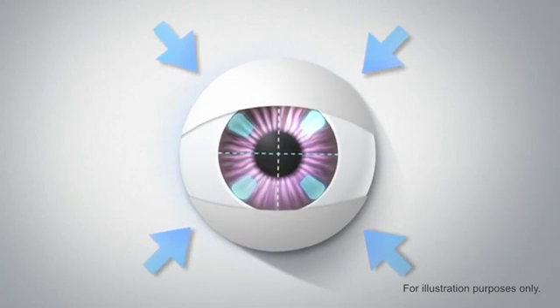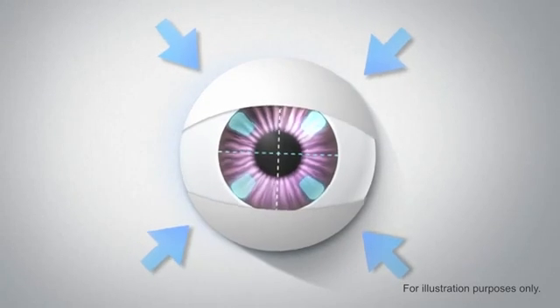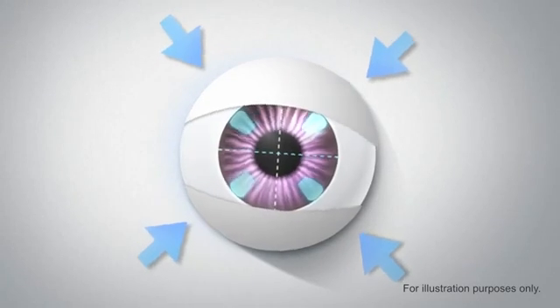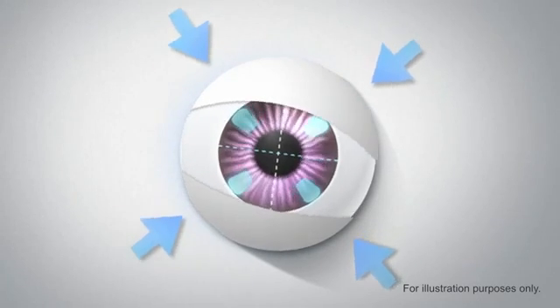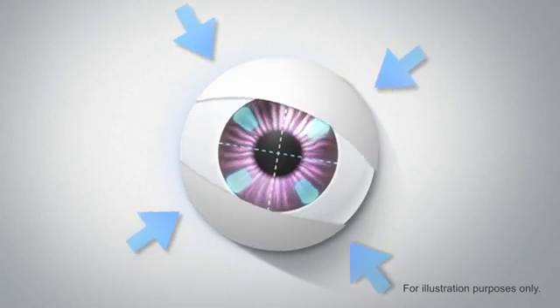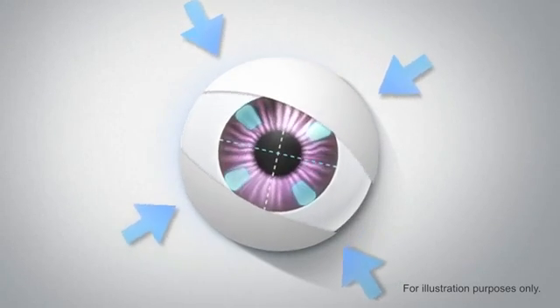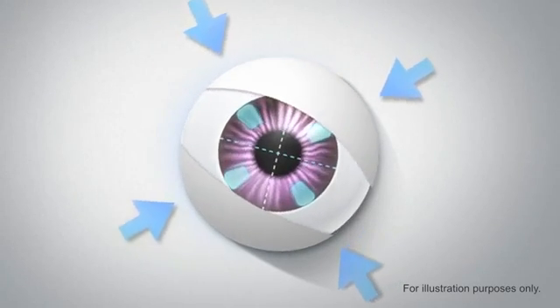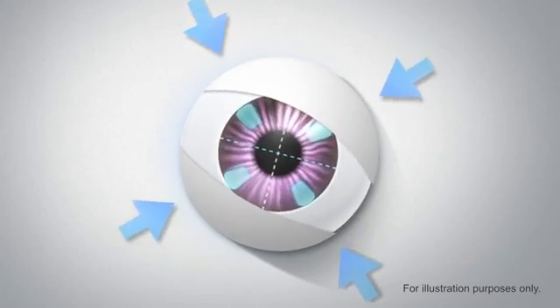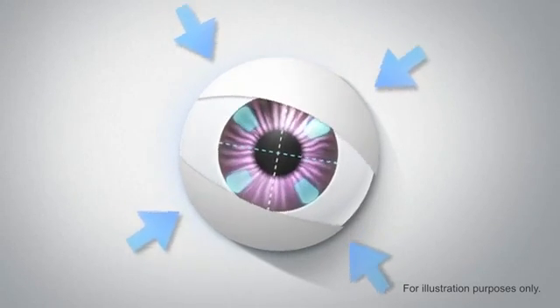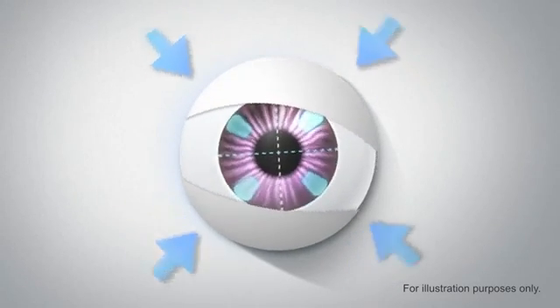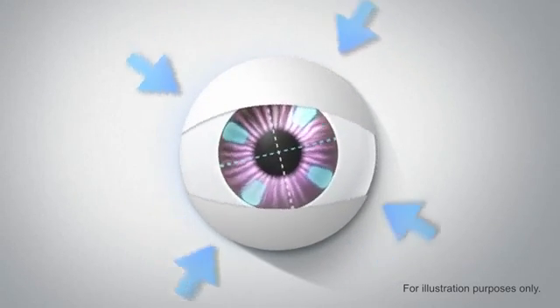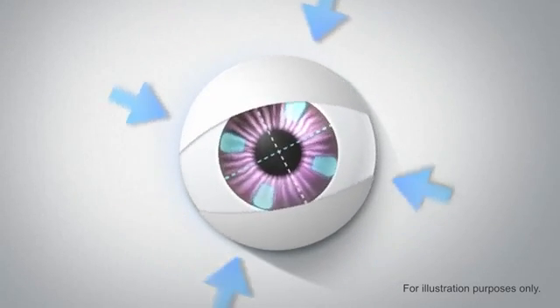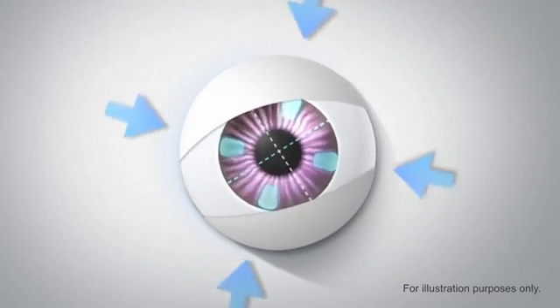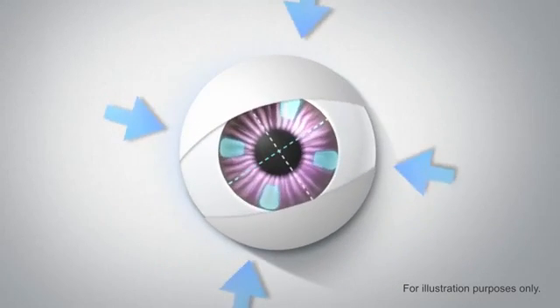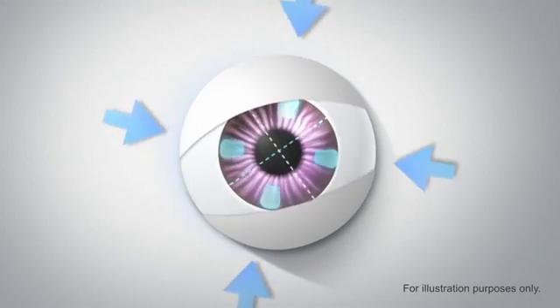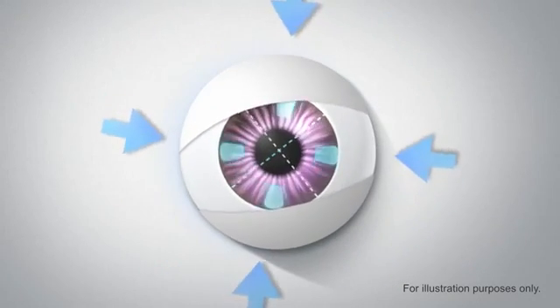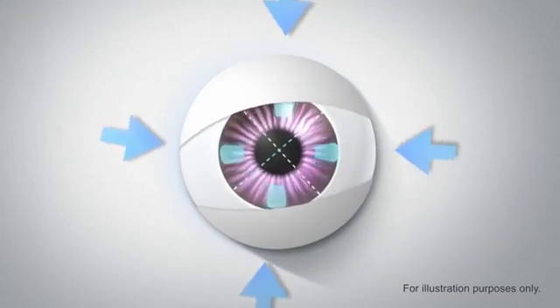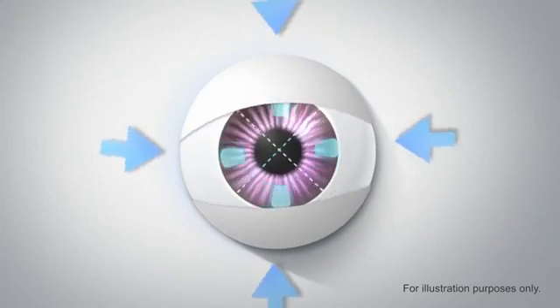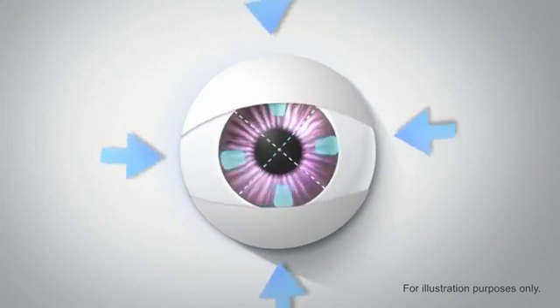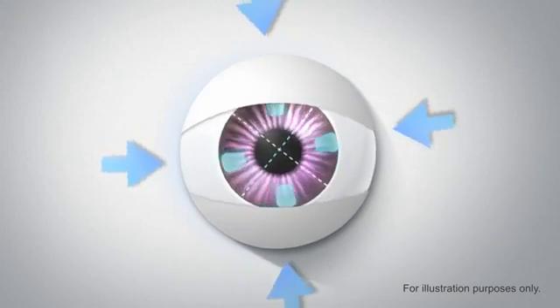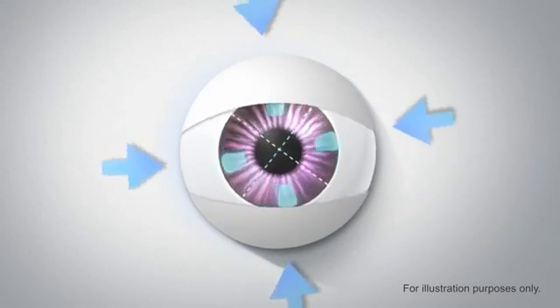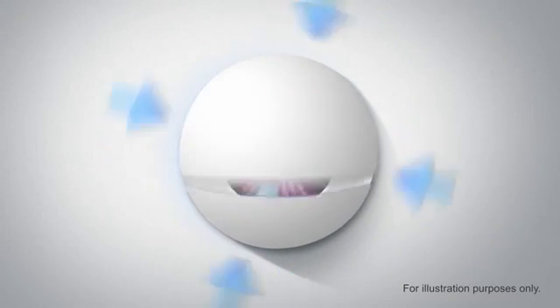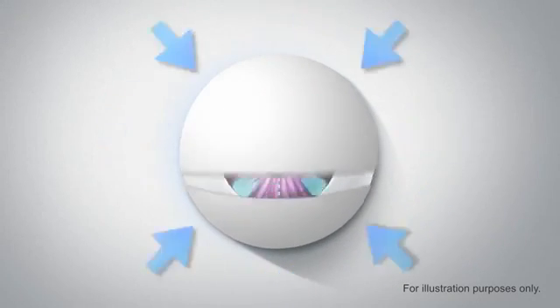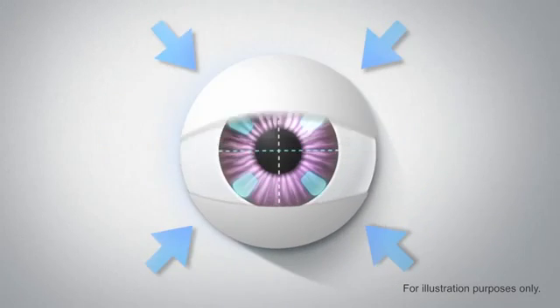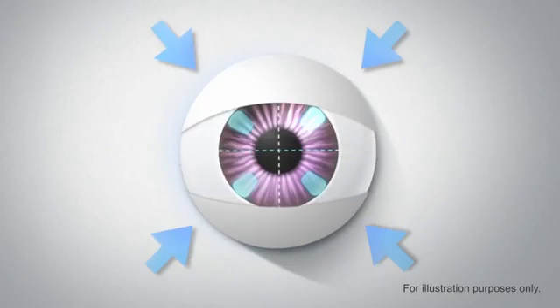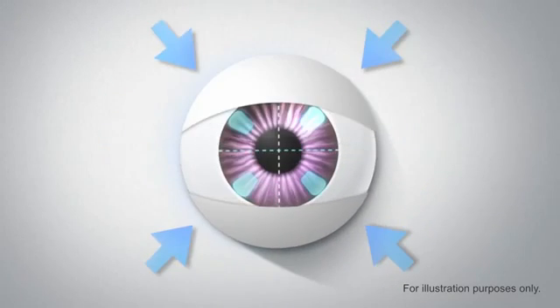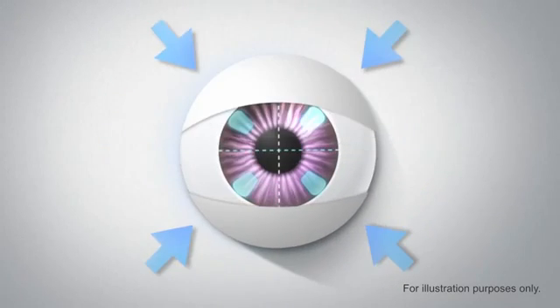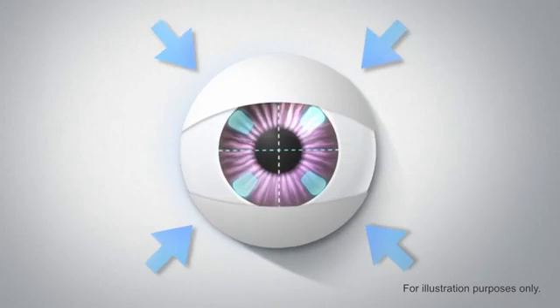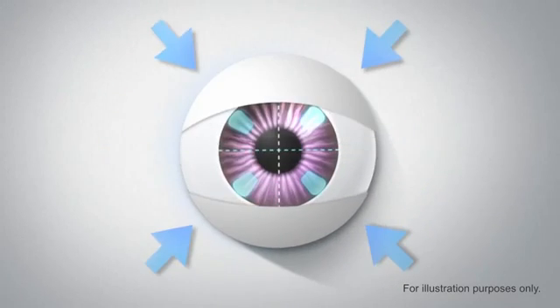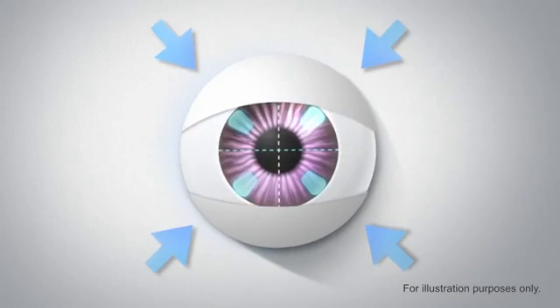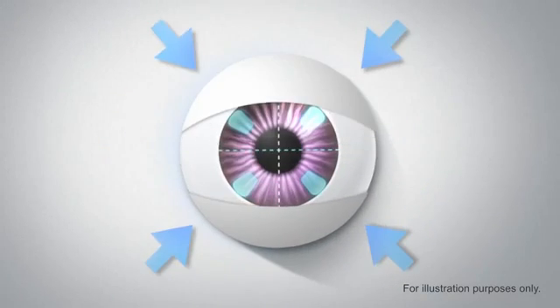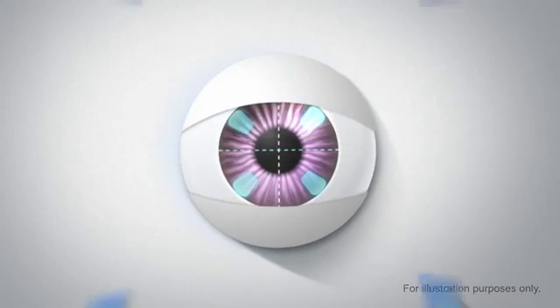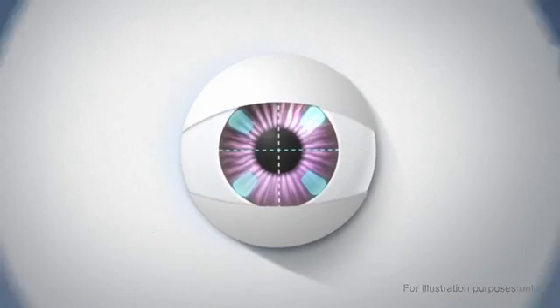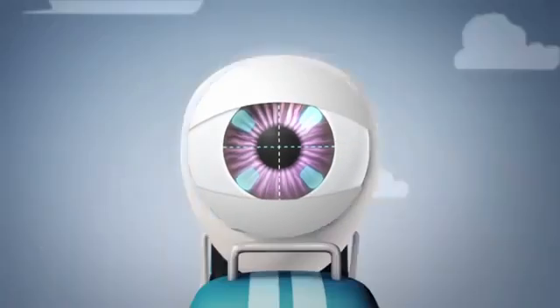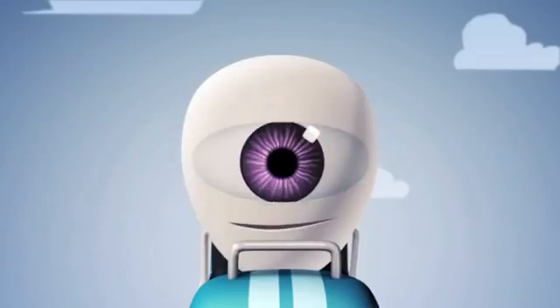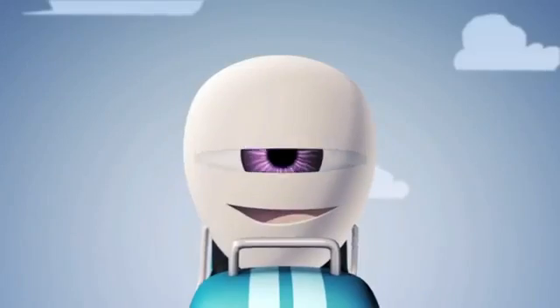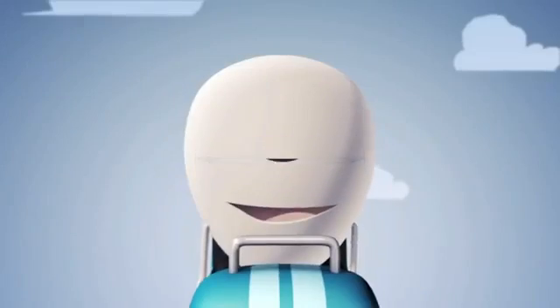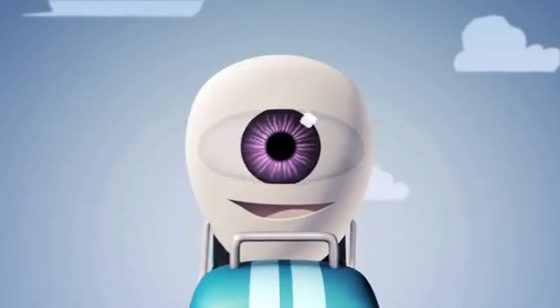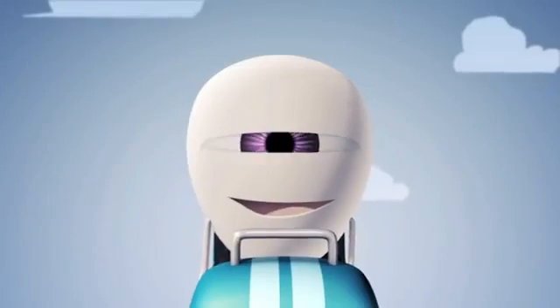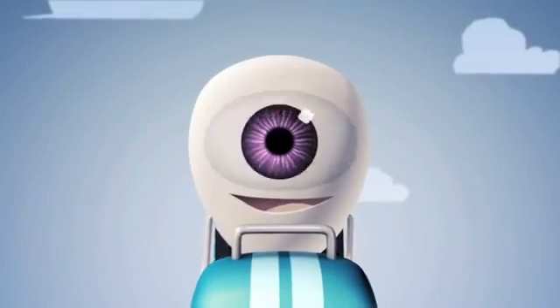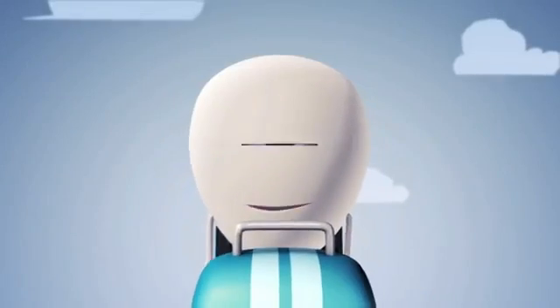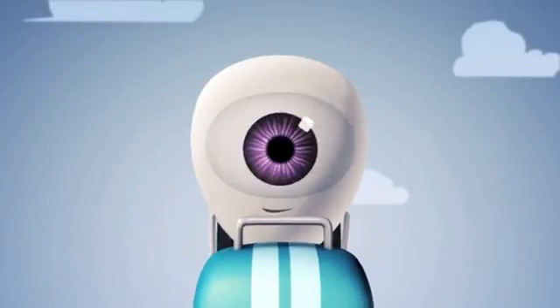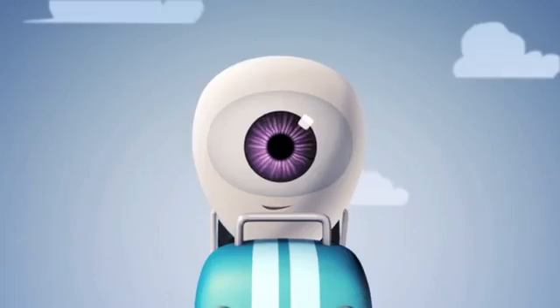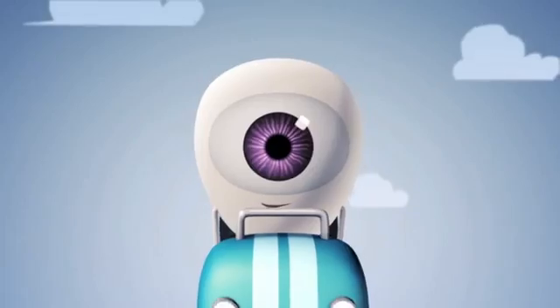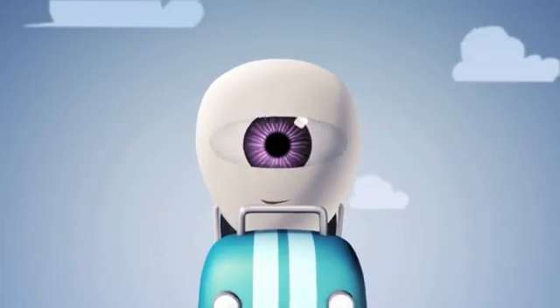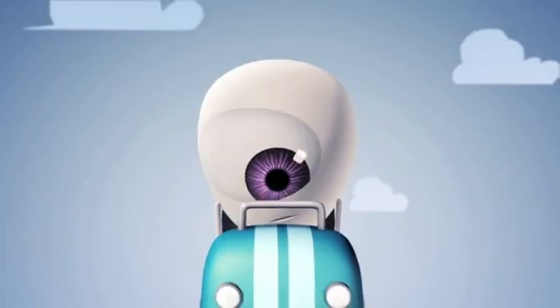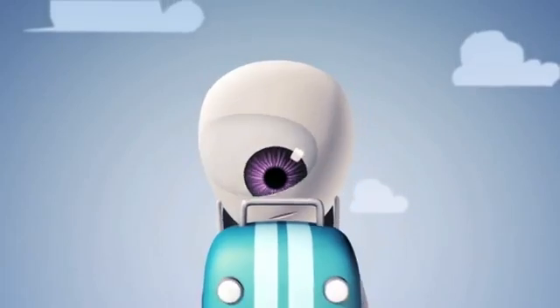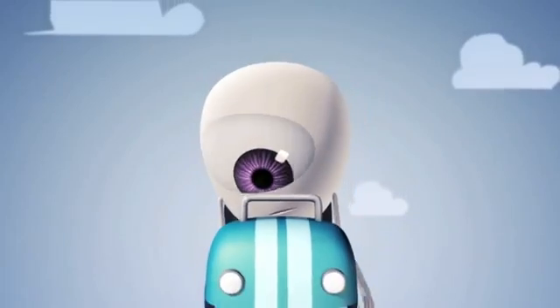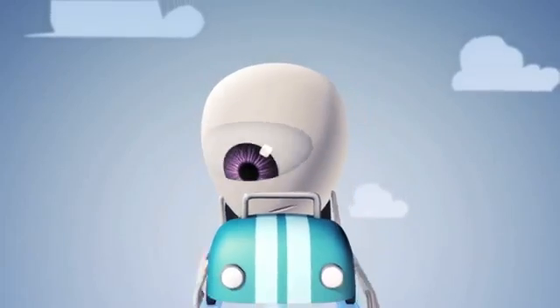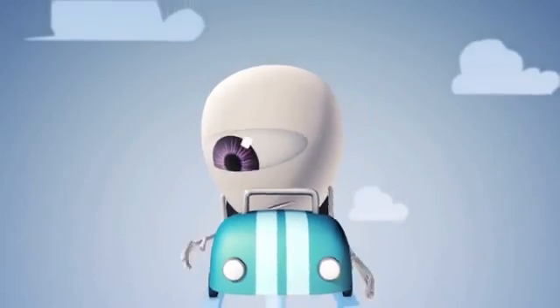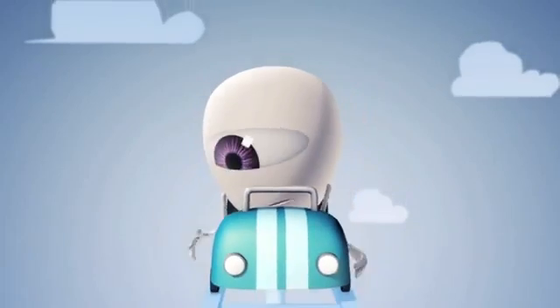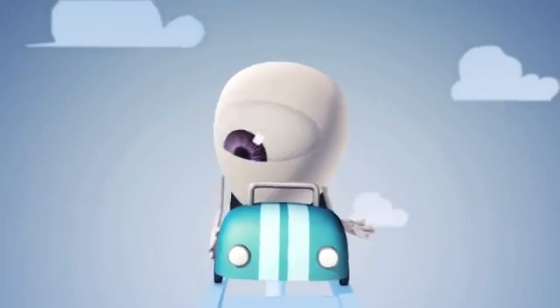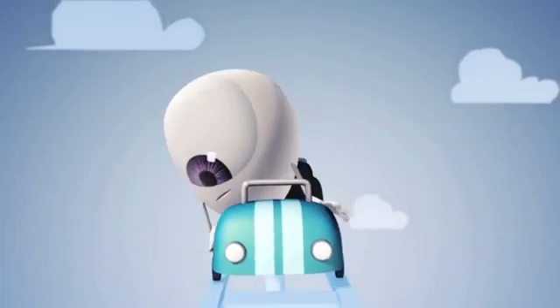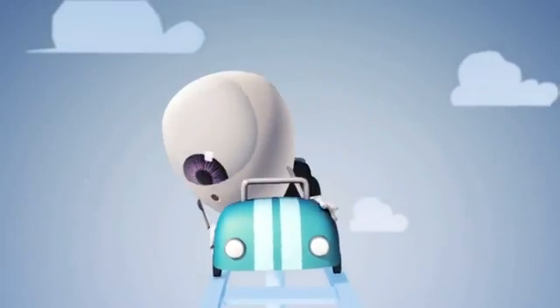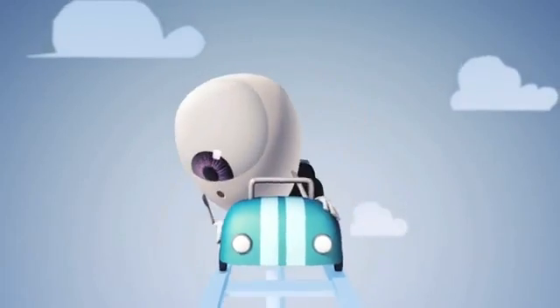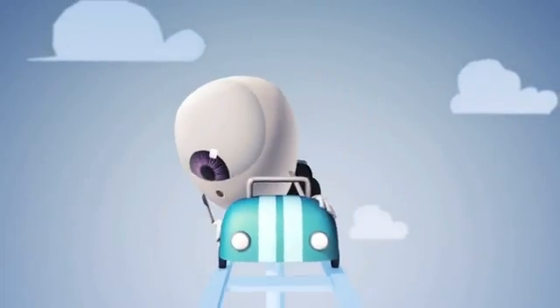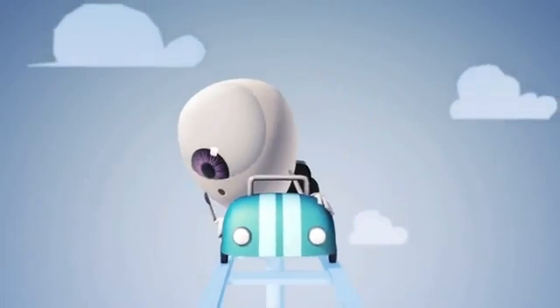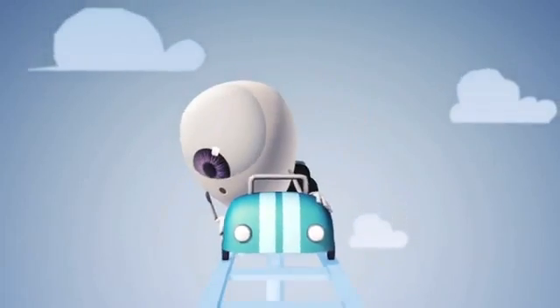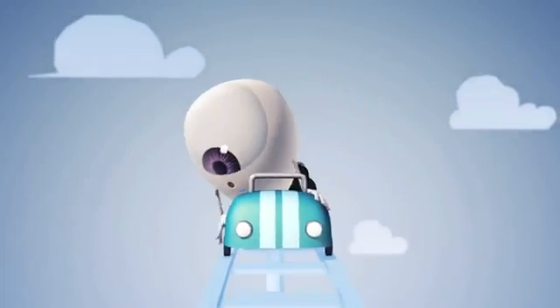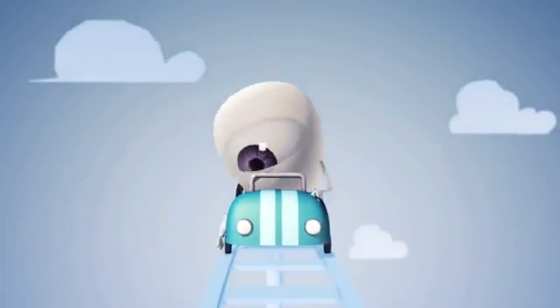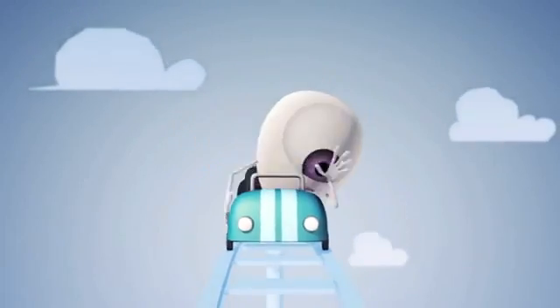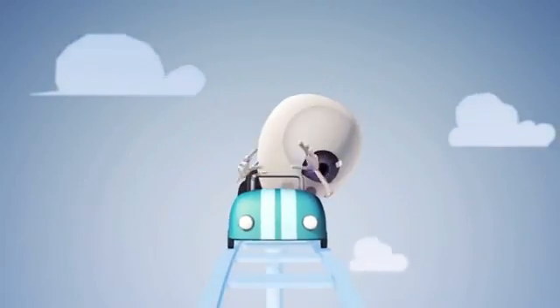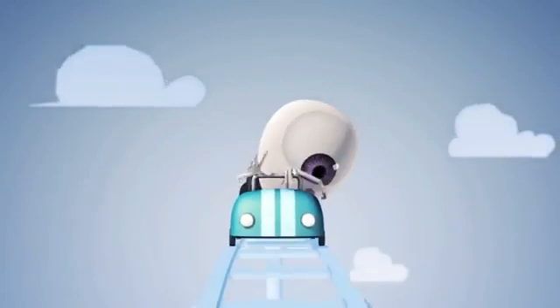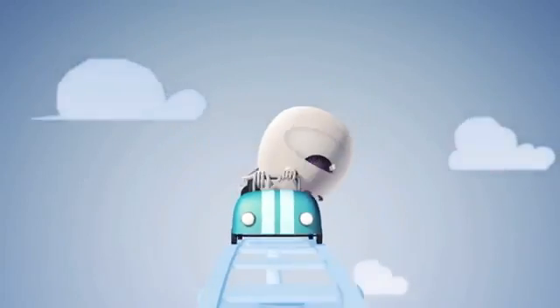Every time you blink, it actively aligns your lenses, helping them stay where they need to be, however active you might be.